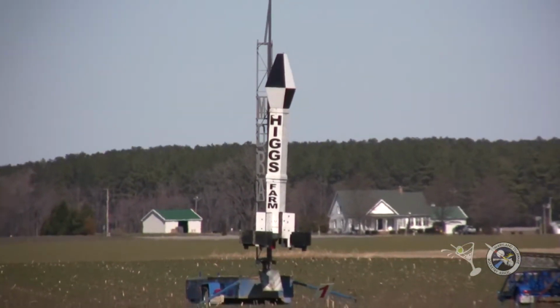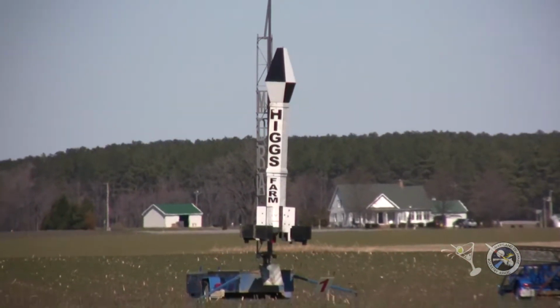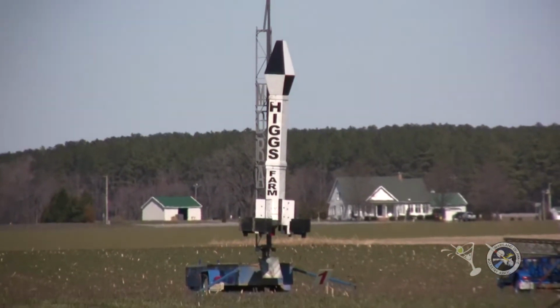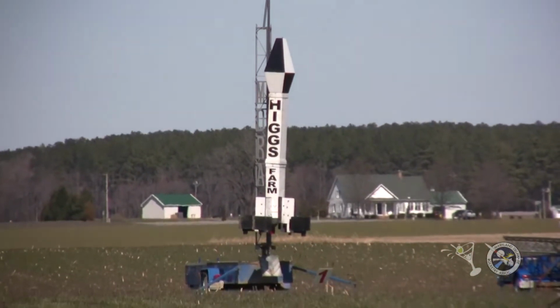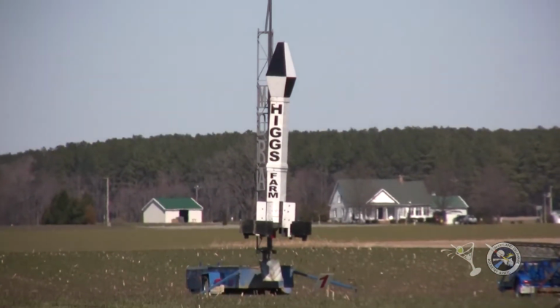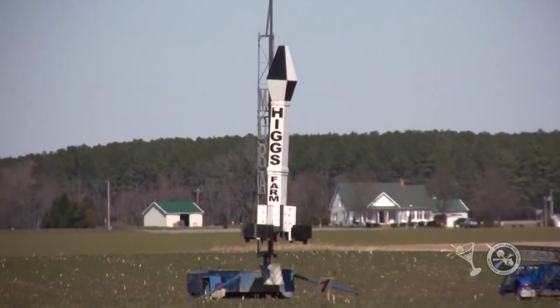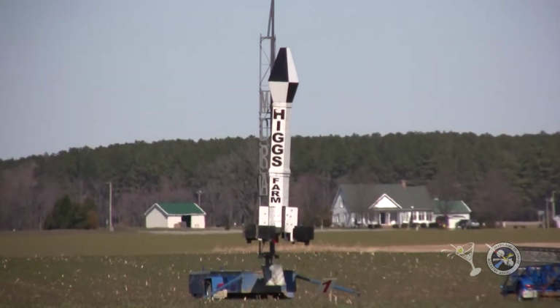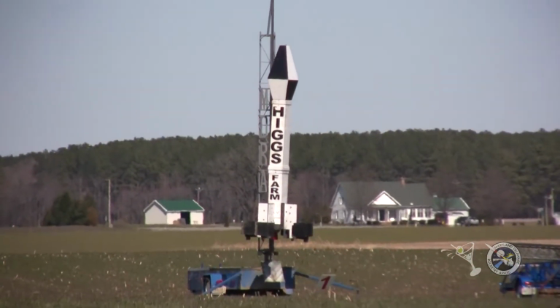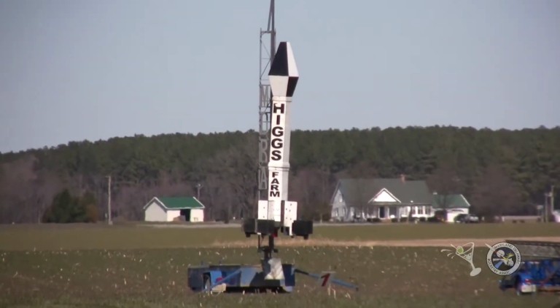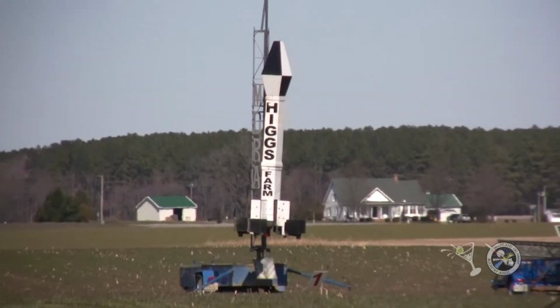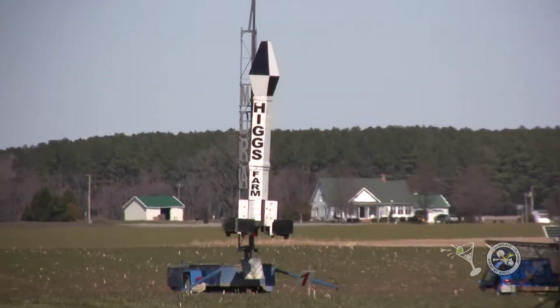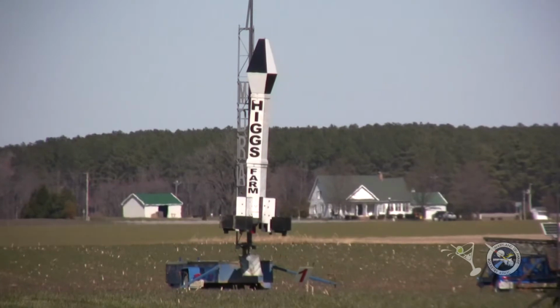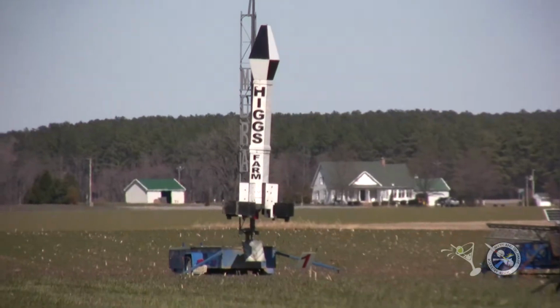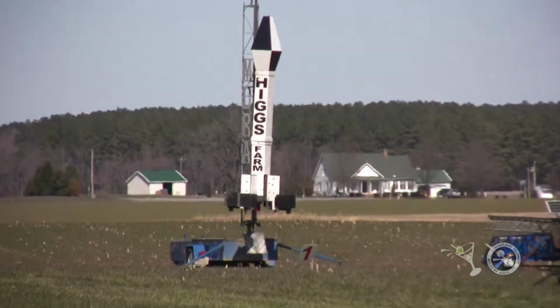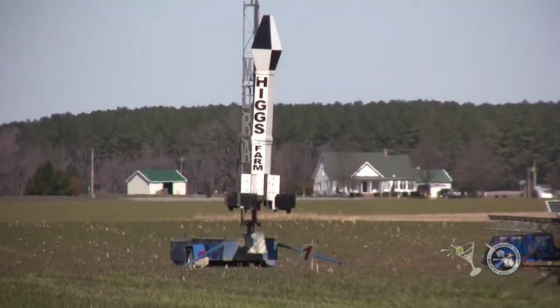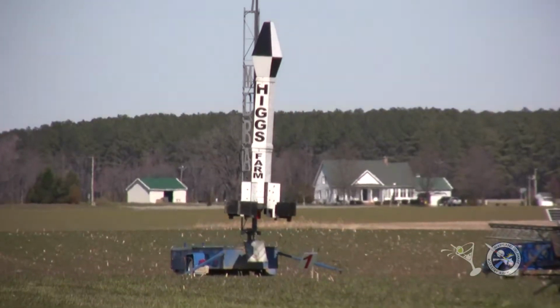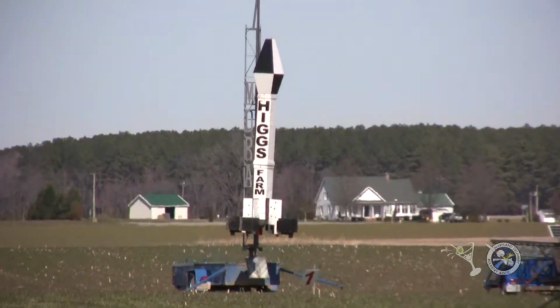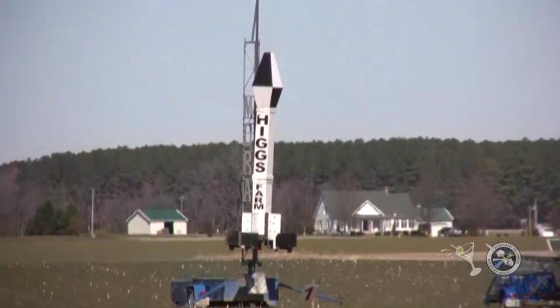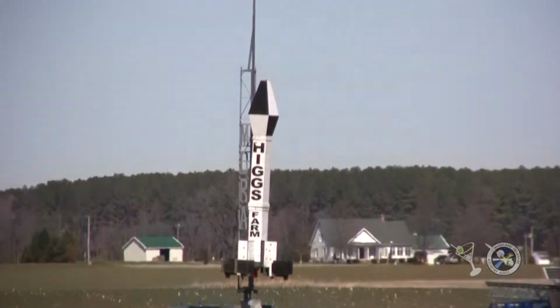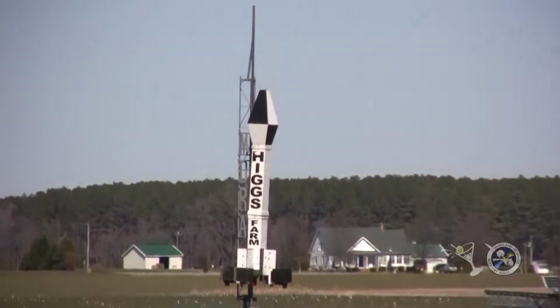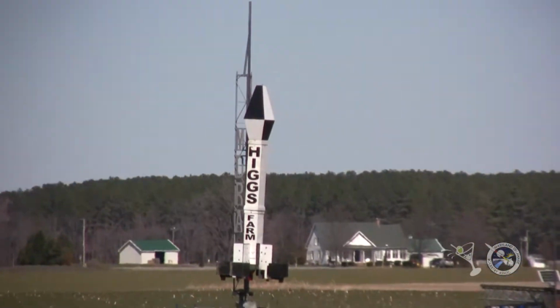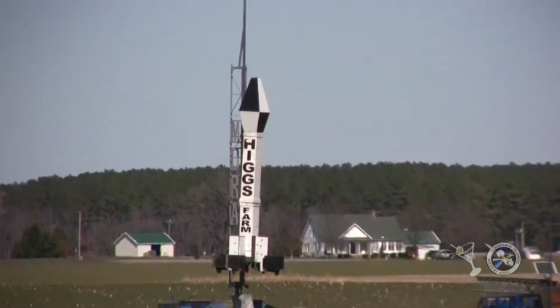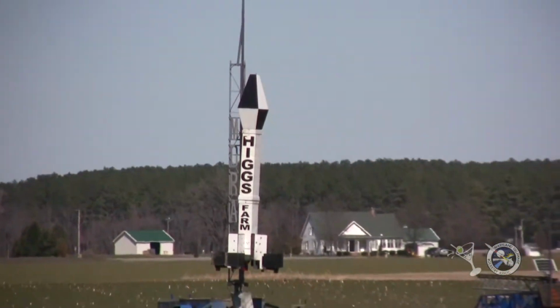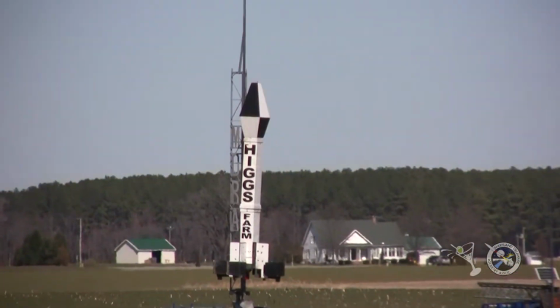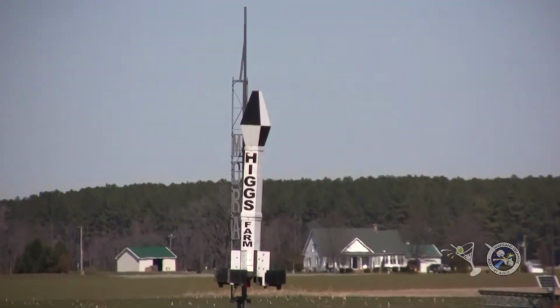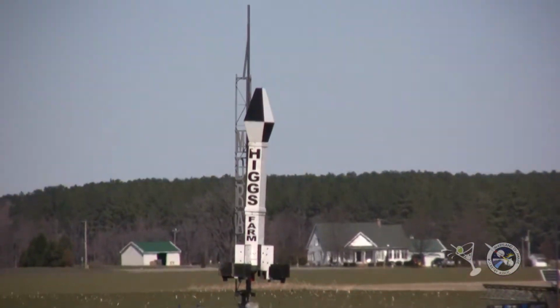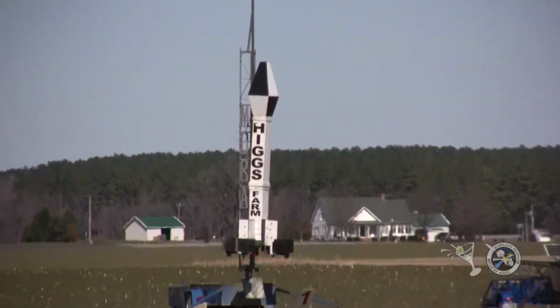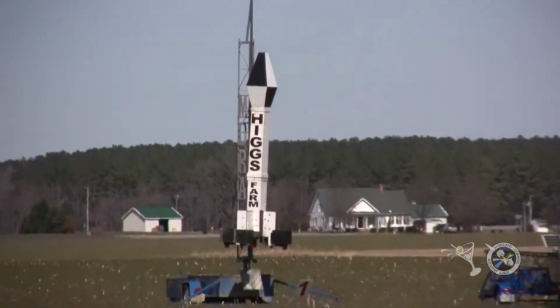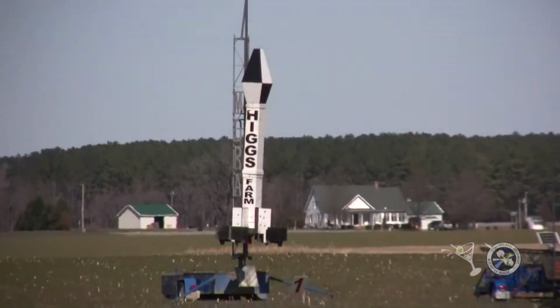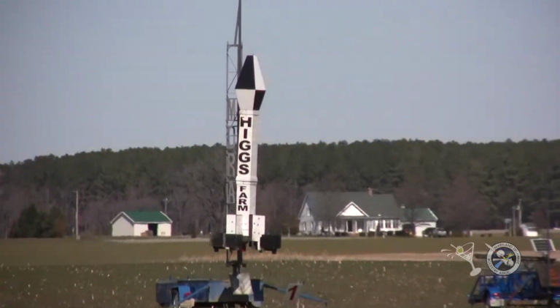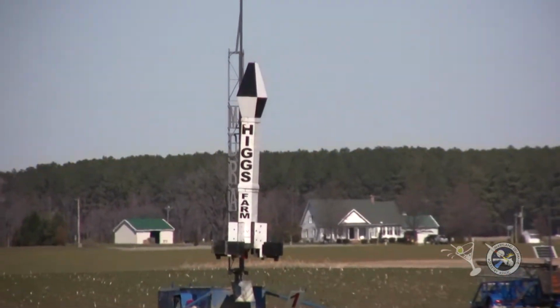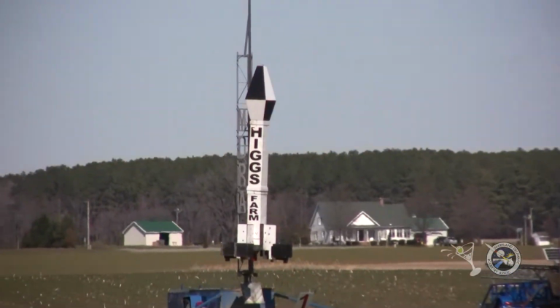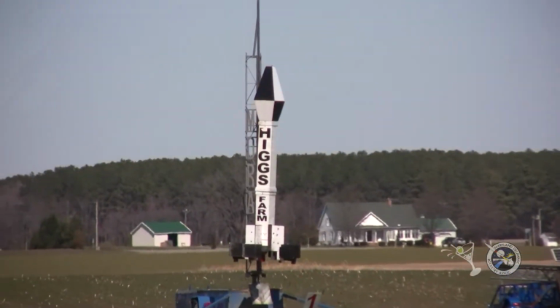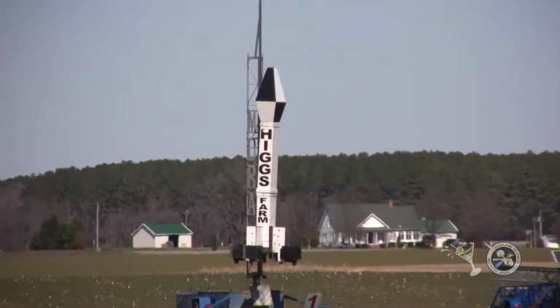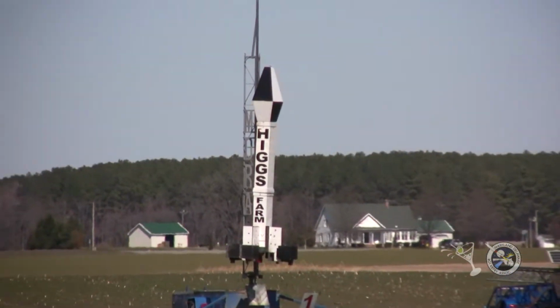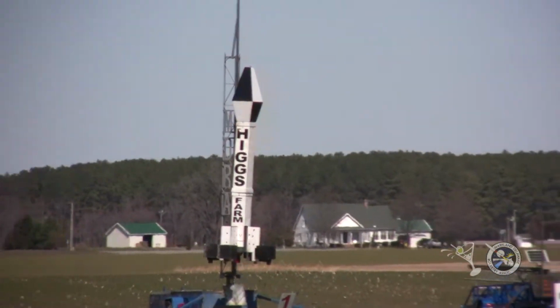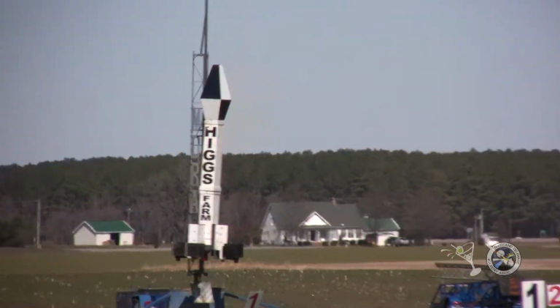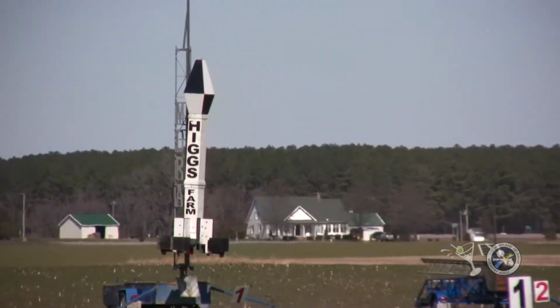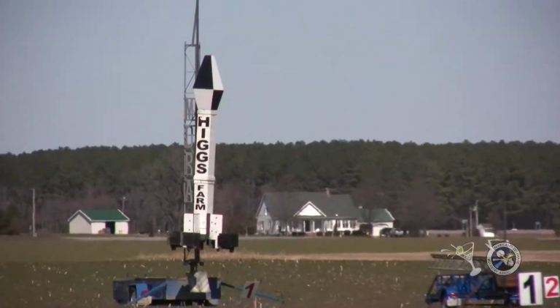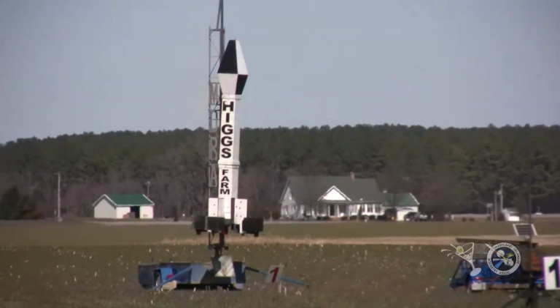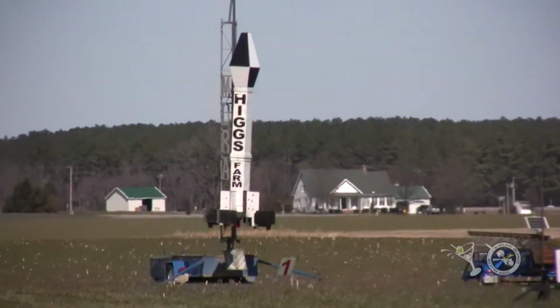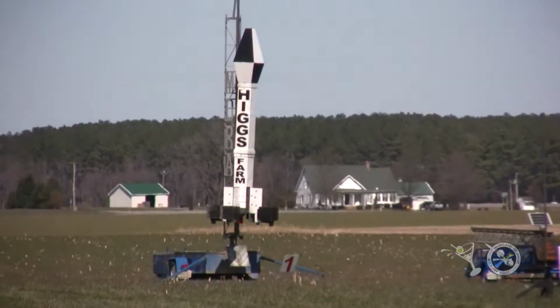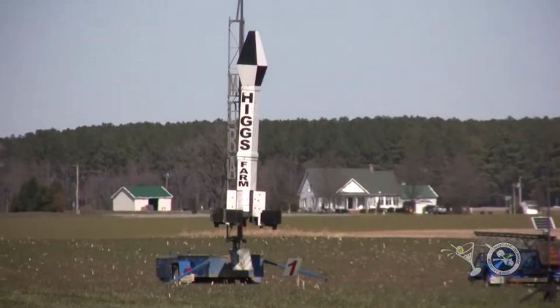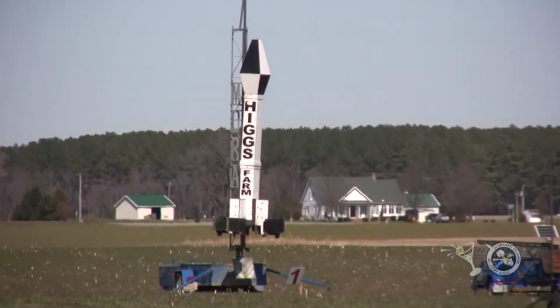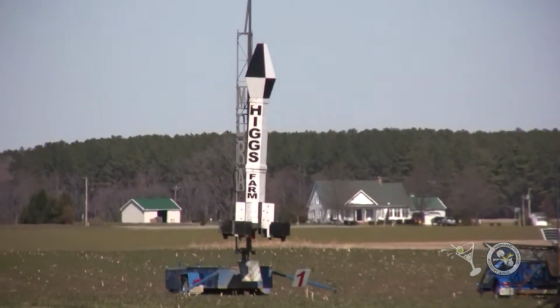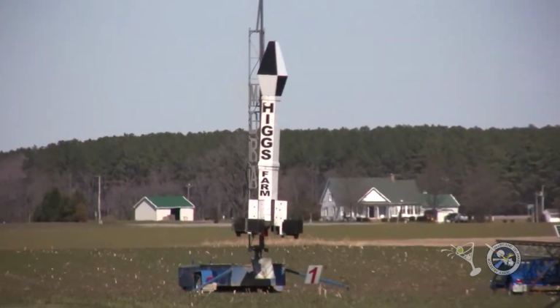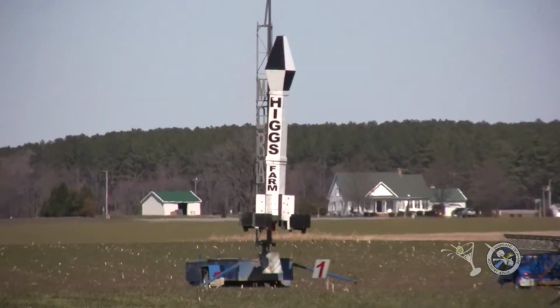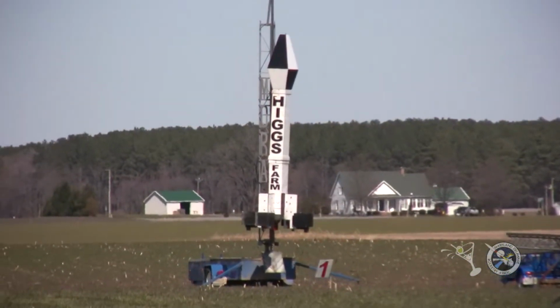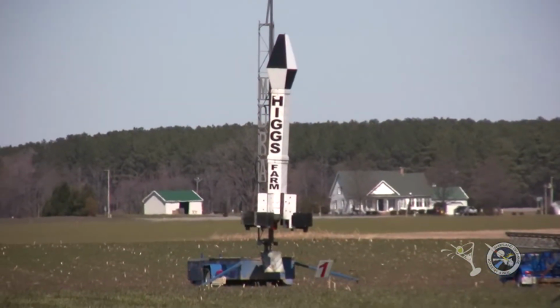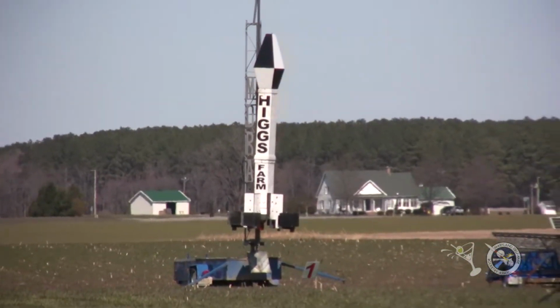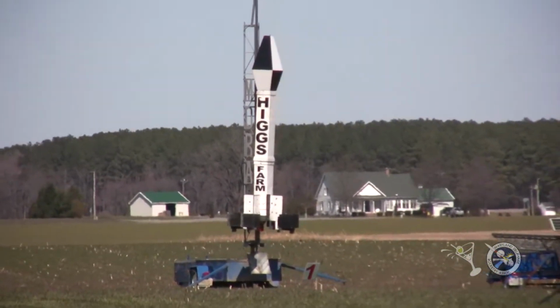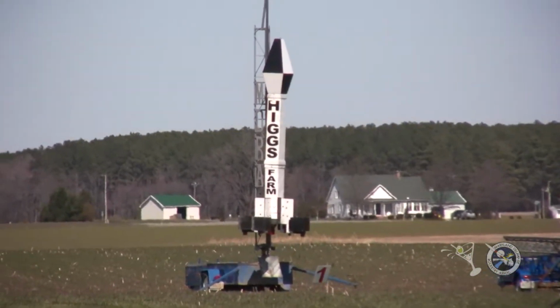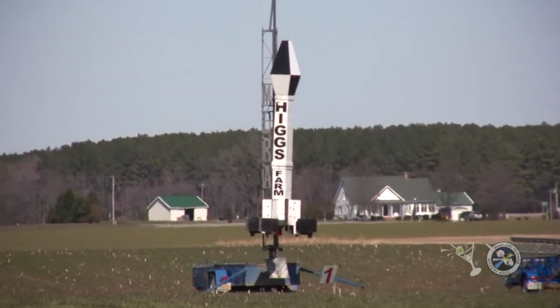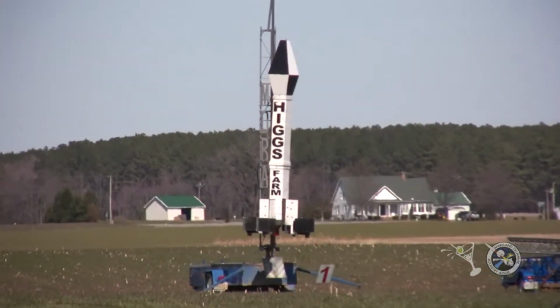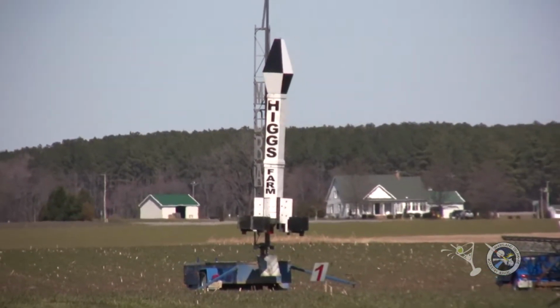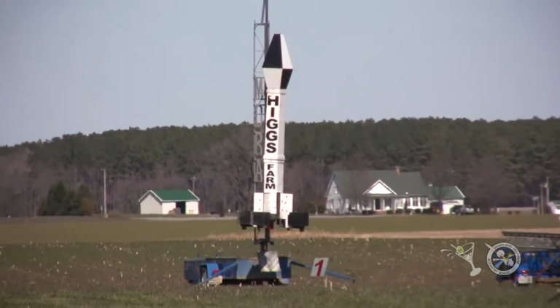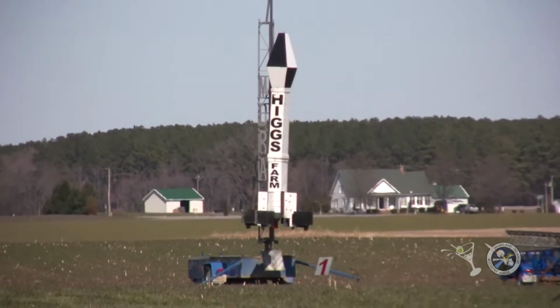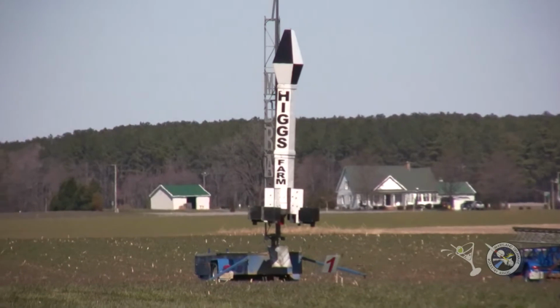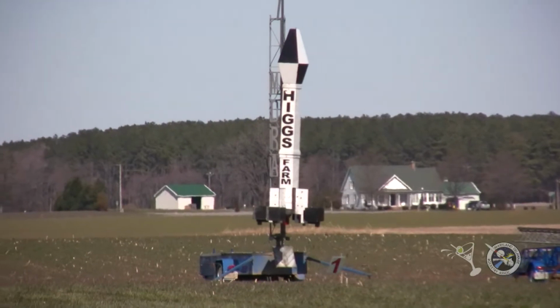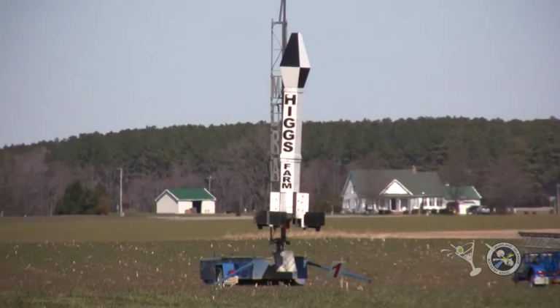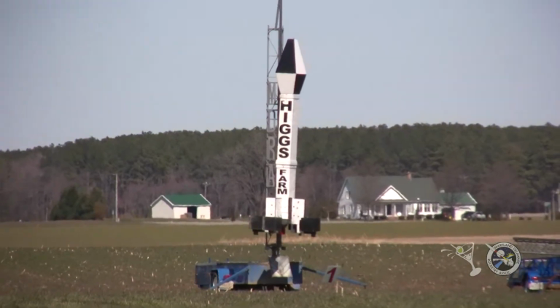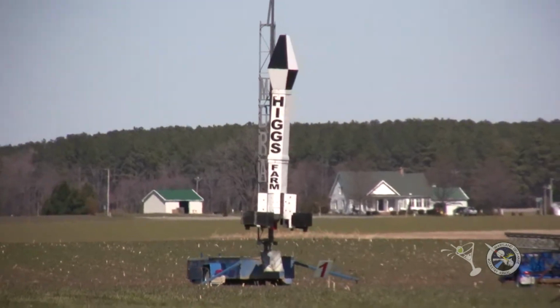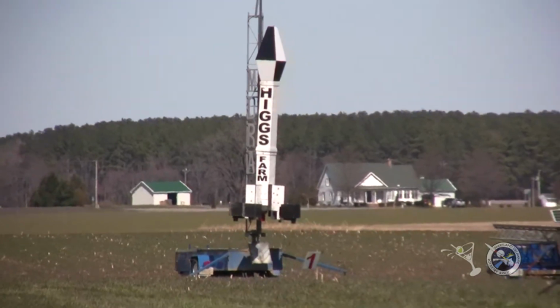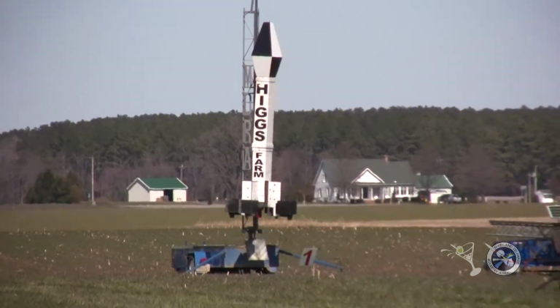We have continuity on it, so this rocket's going to fly on an M6400, and we're ready to go.